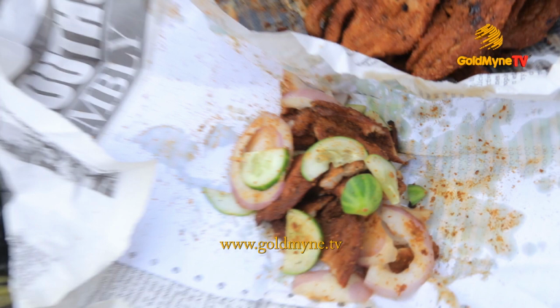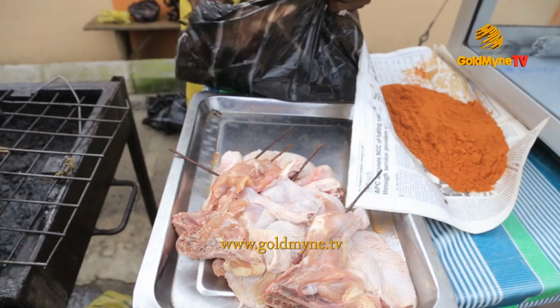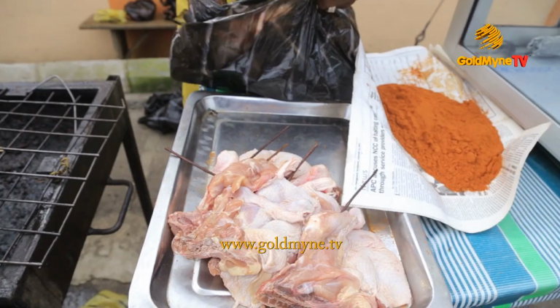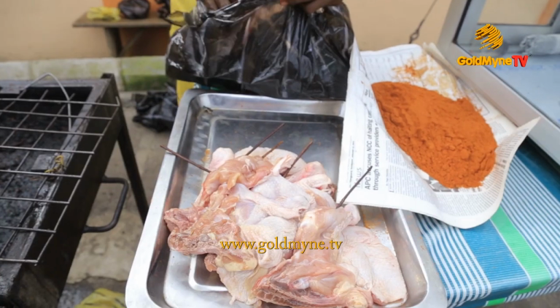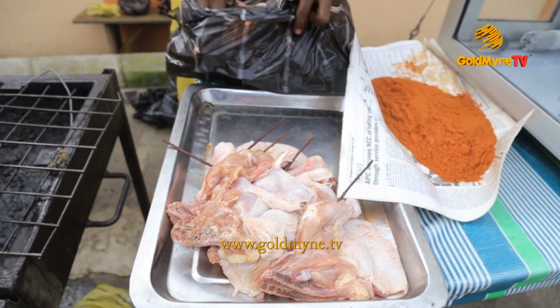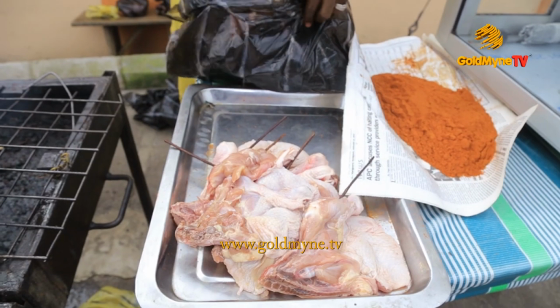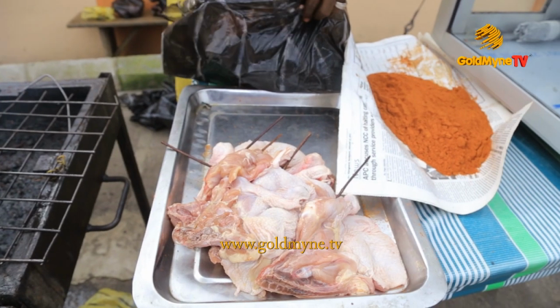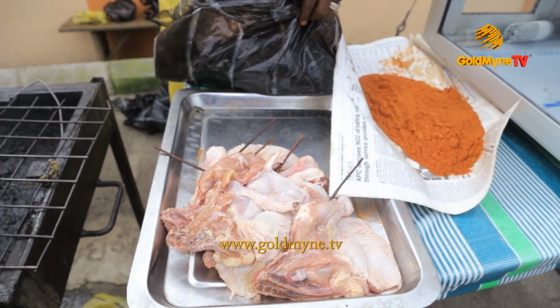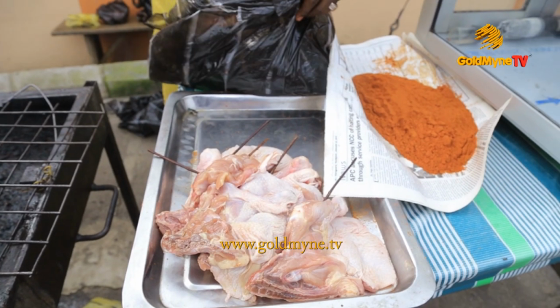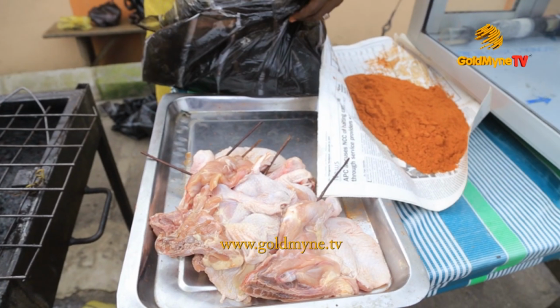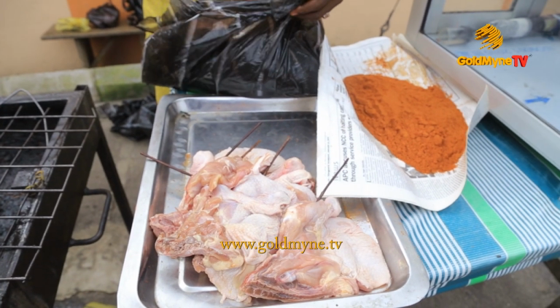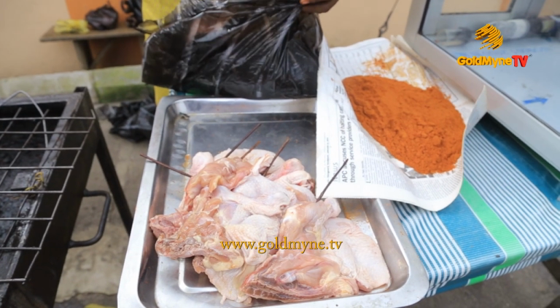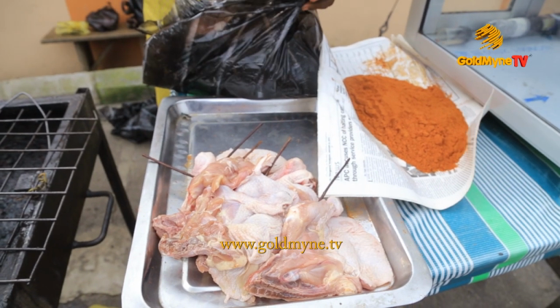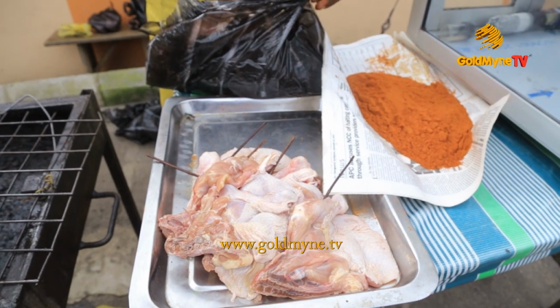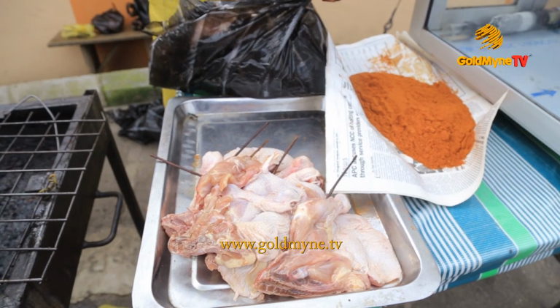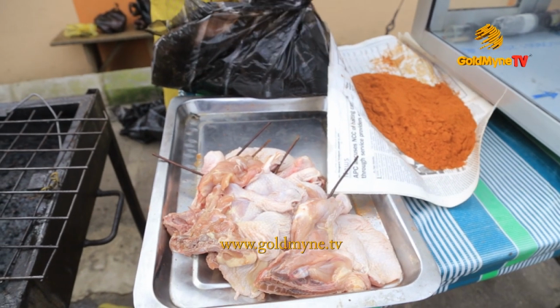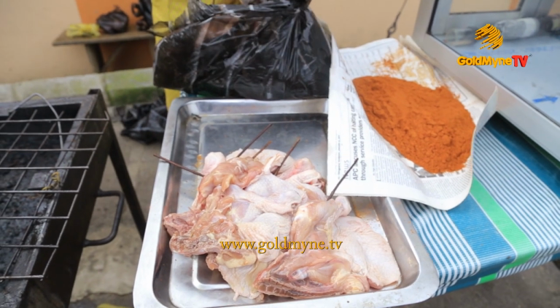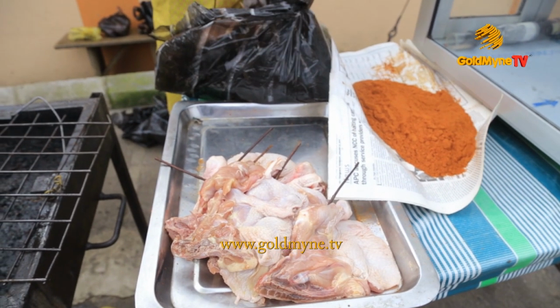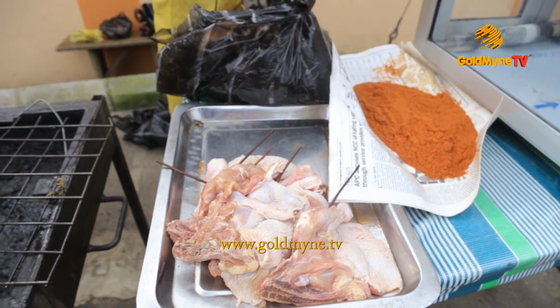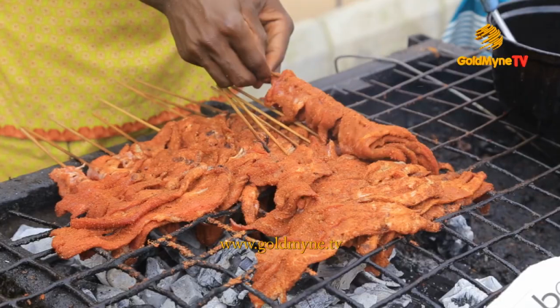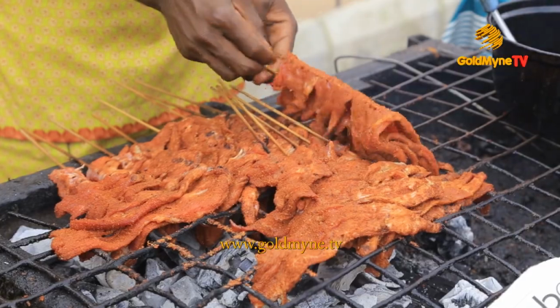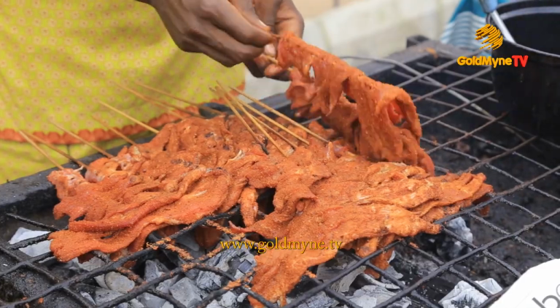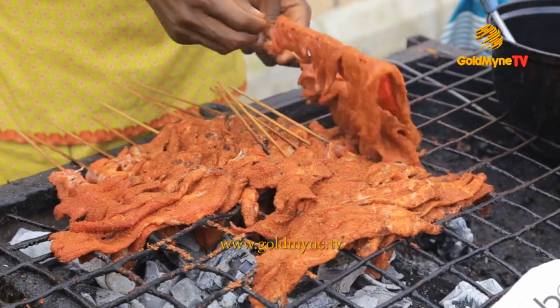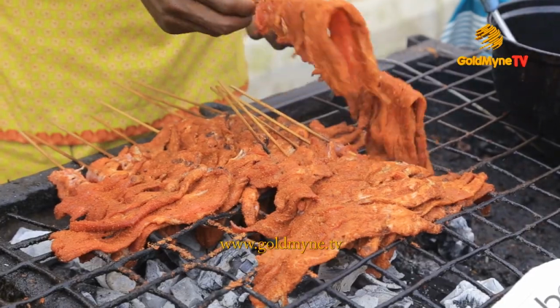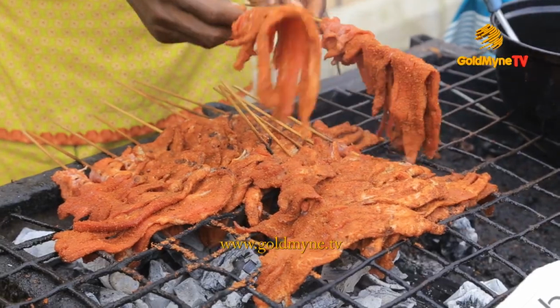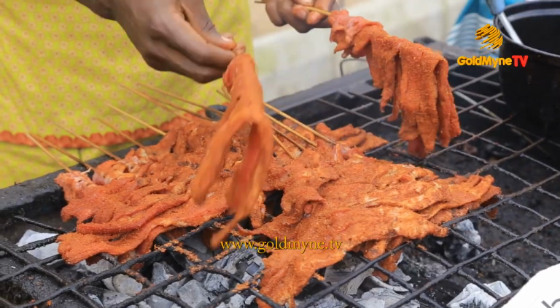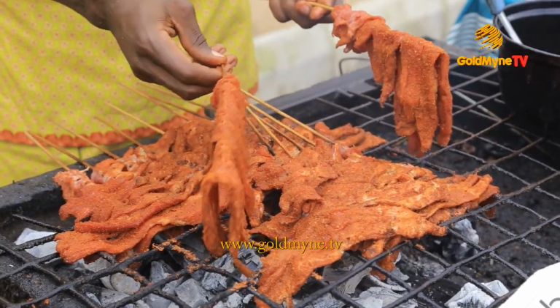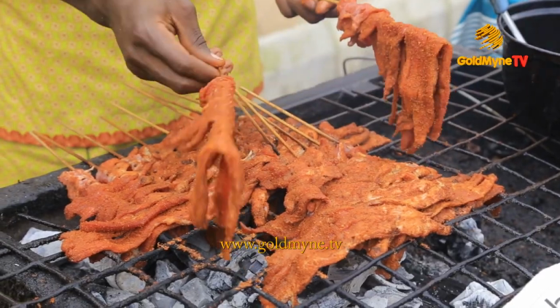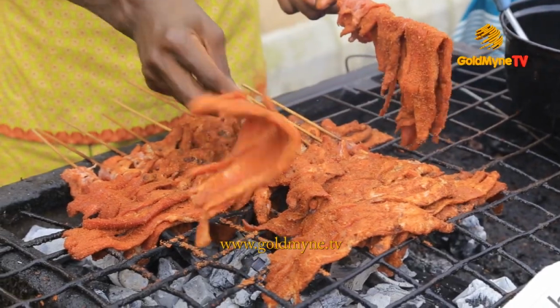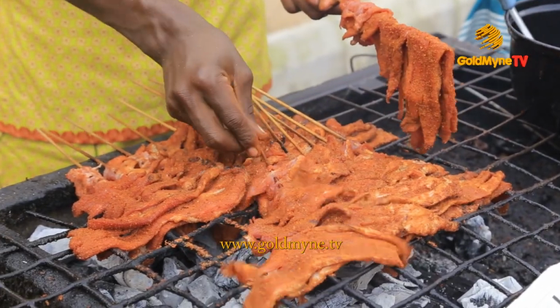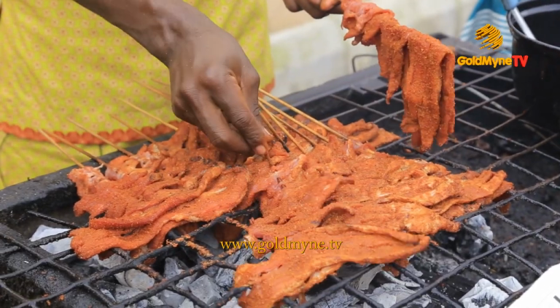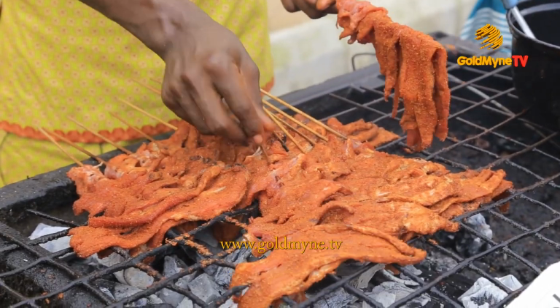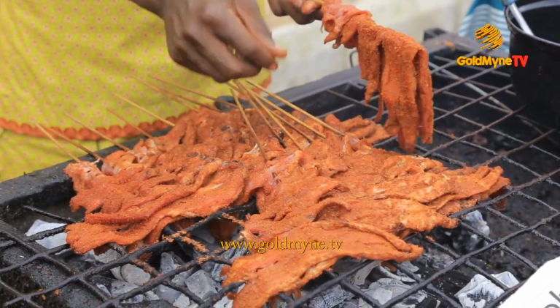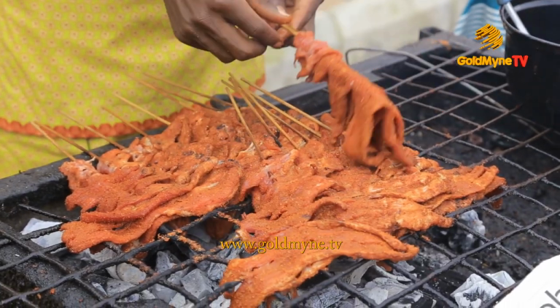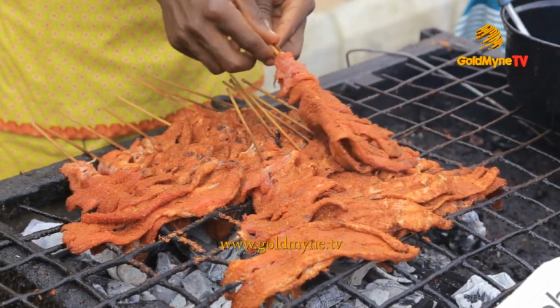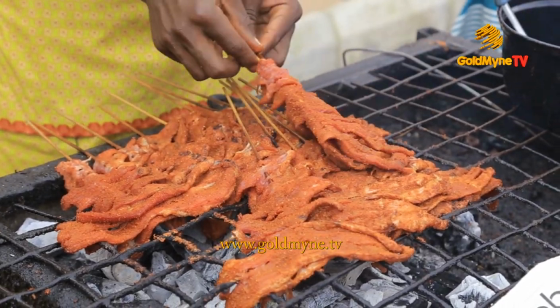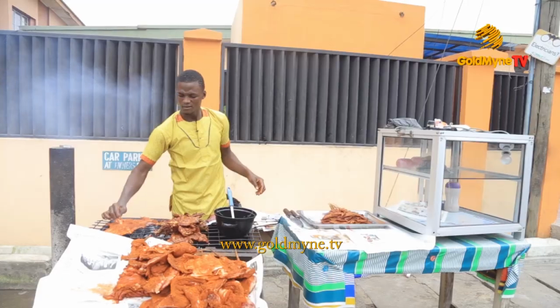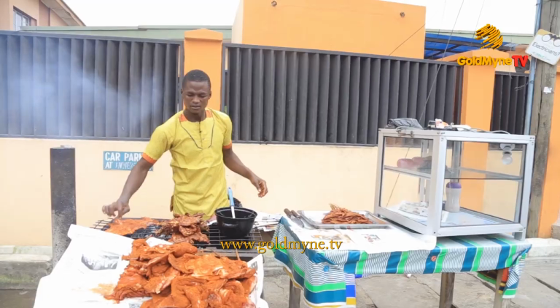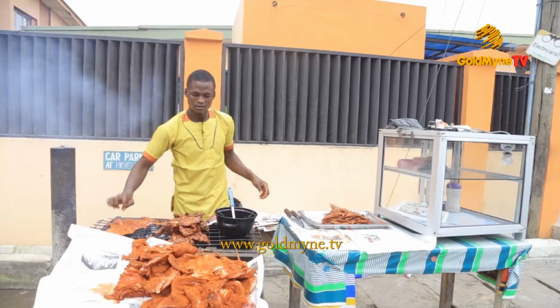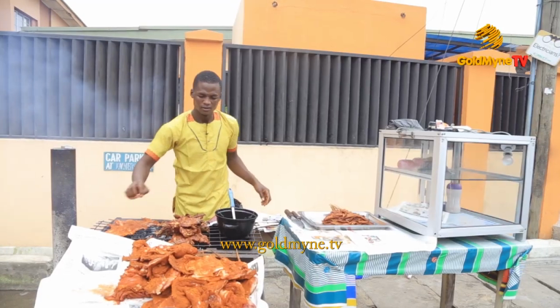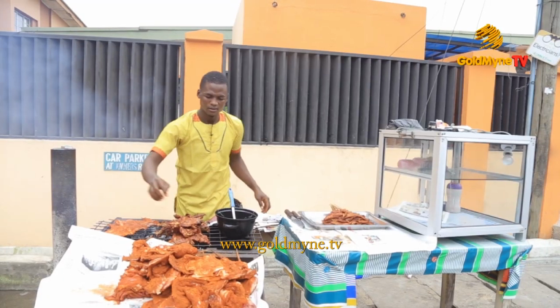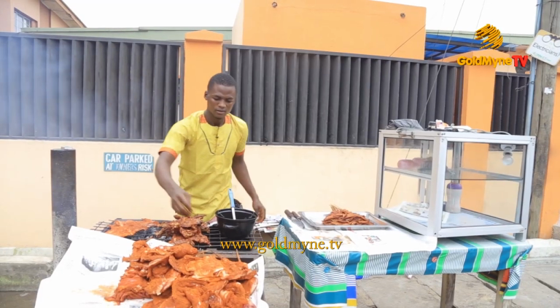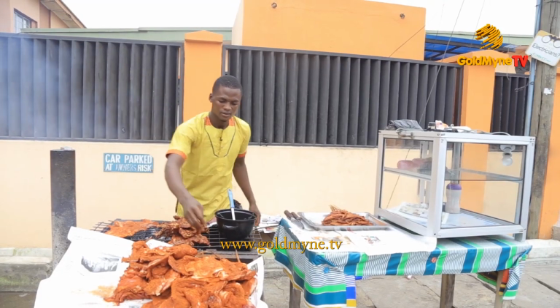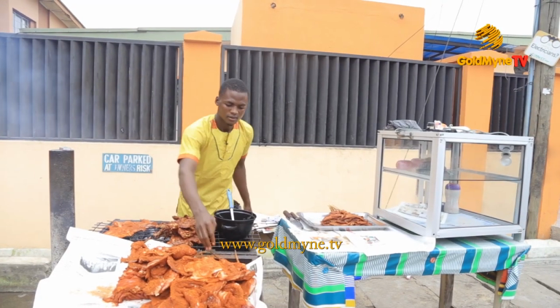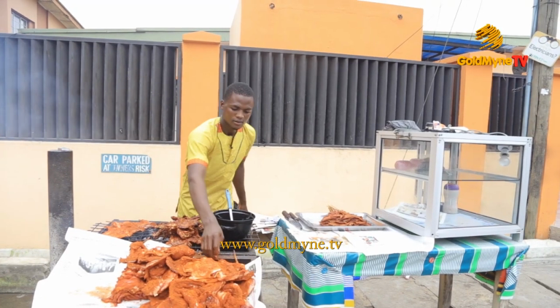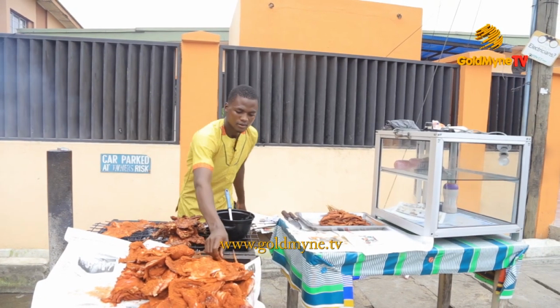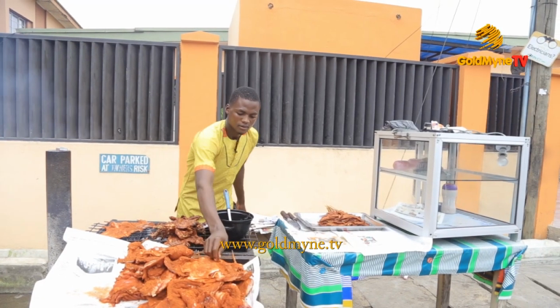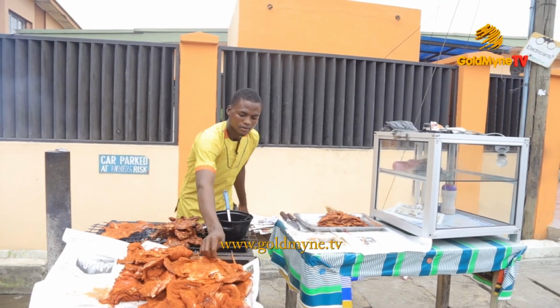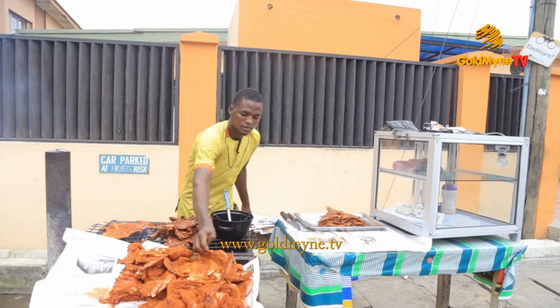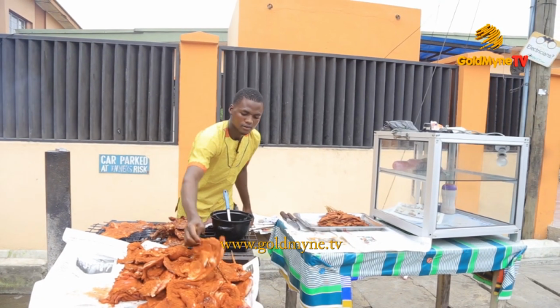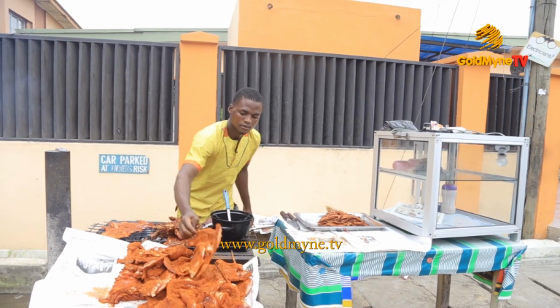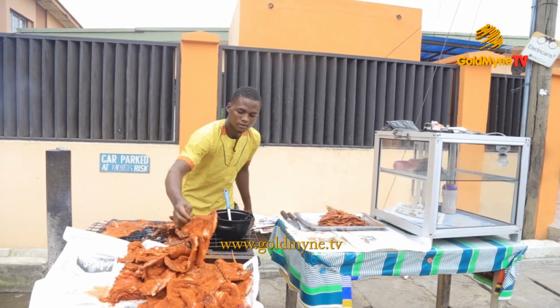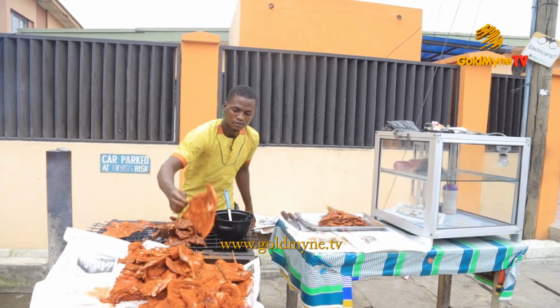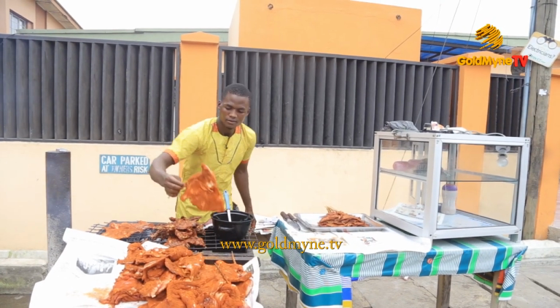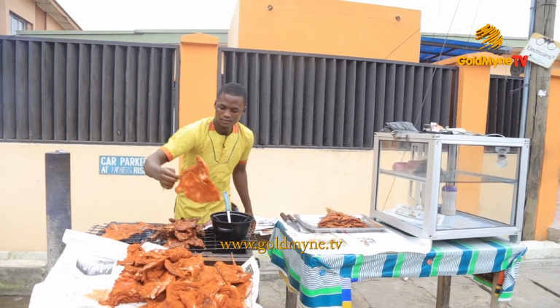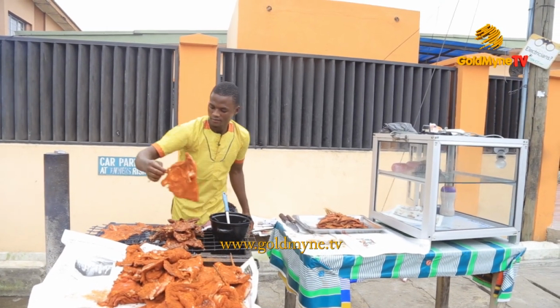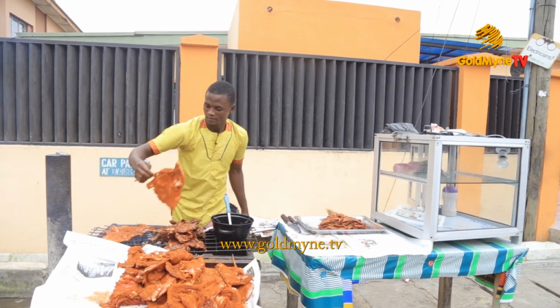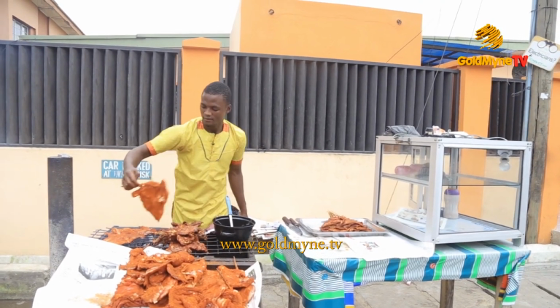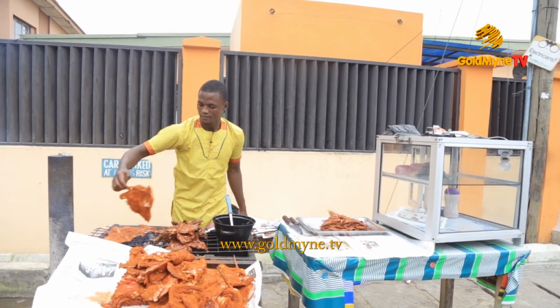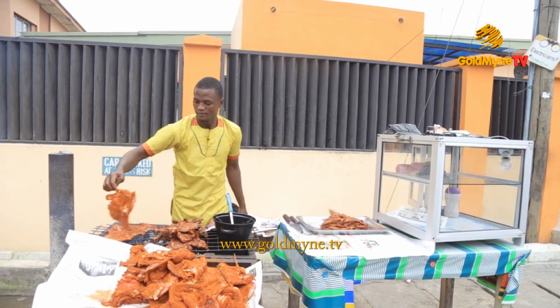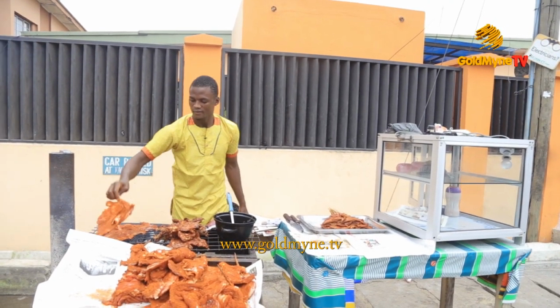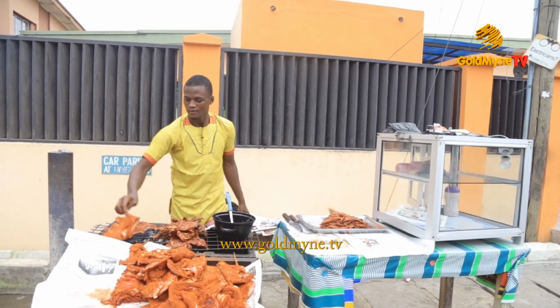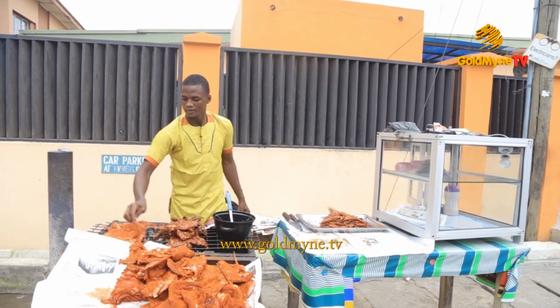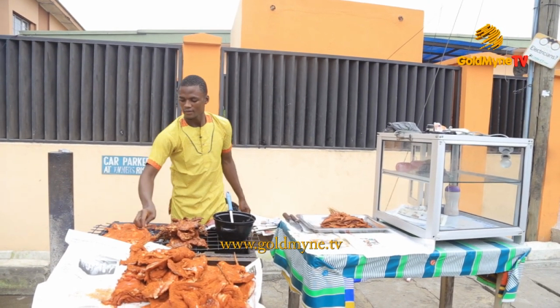So you had fun with us and of course you learned how to make suya. Why don't you join us next time for more interesting pieces.